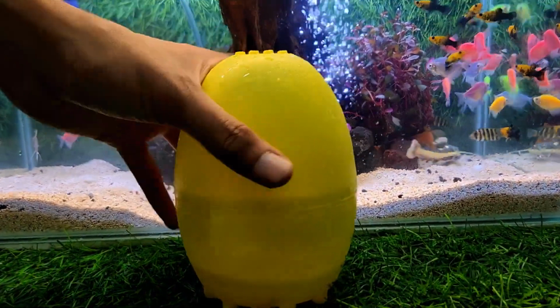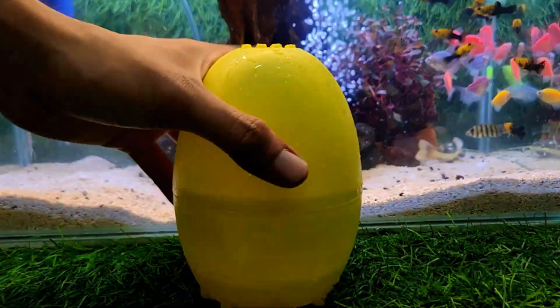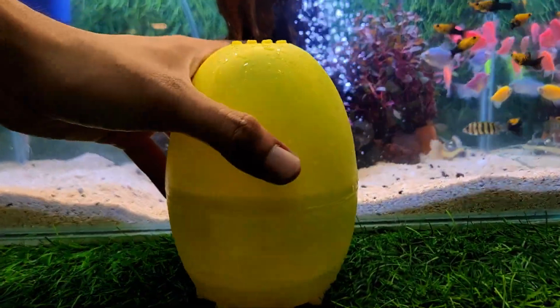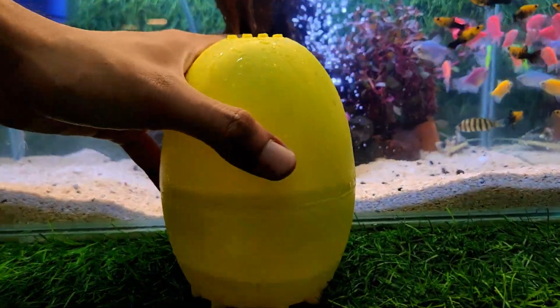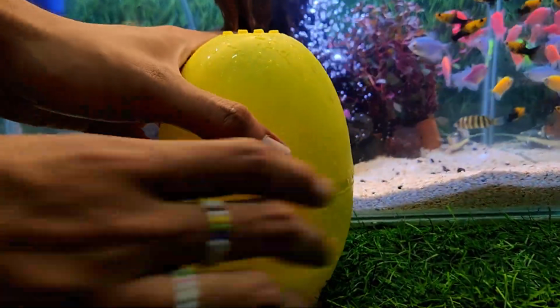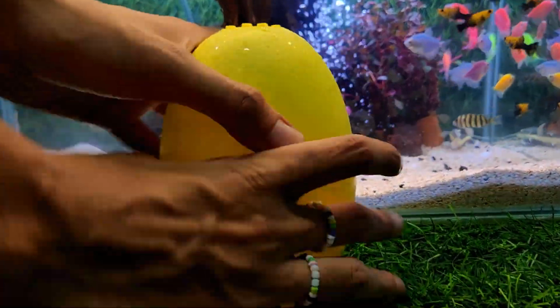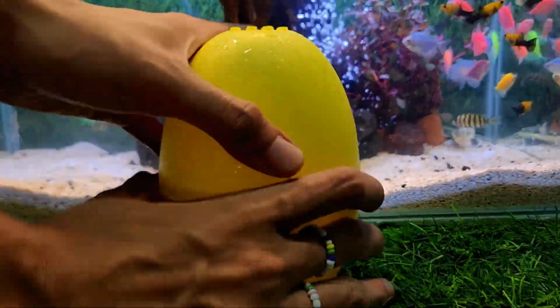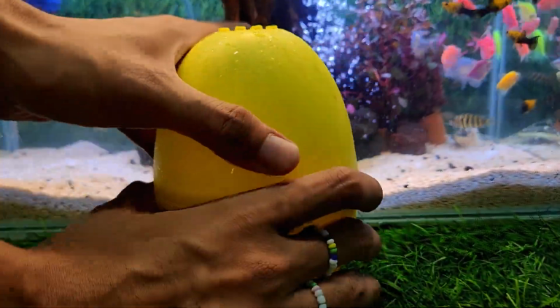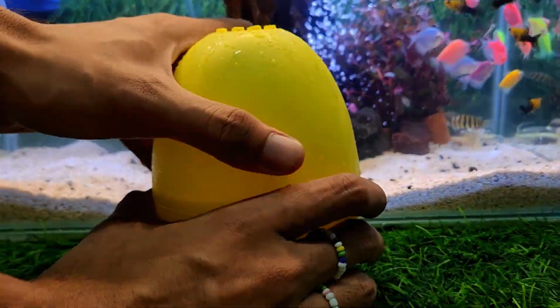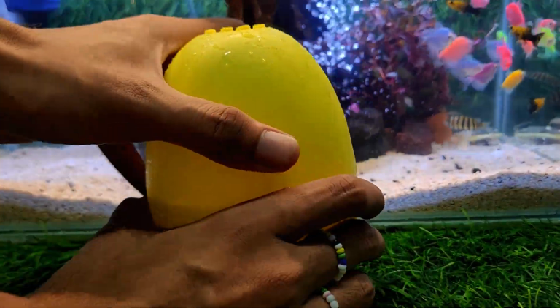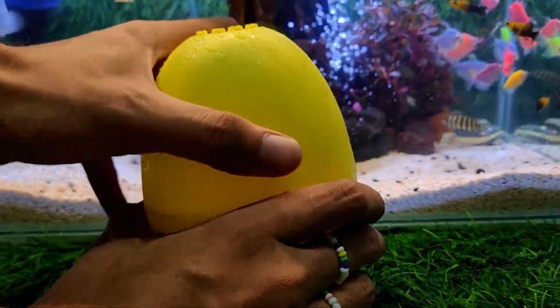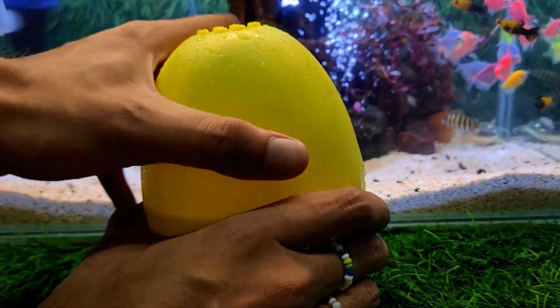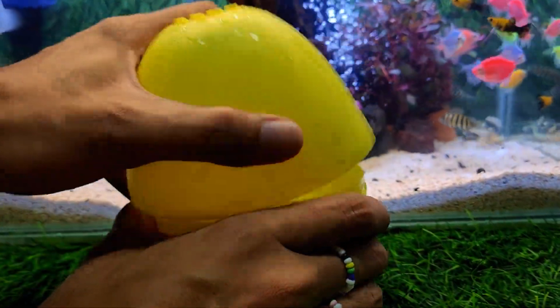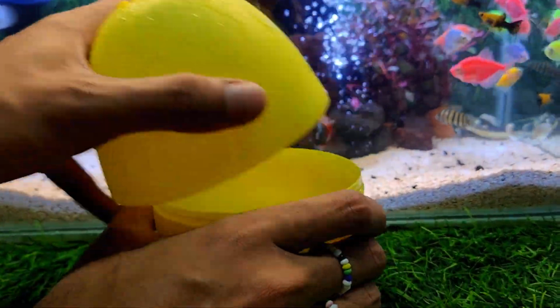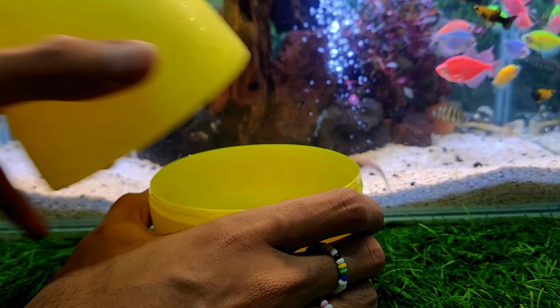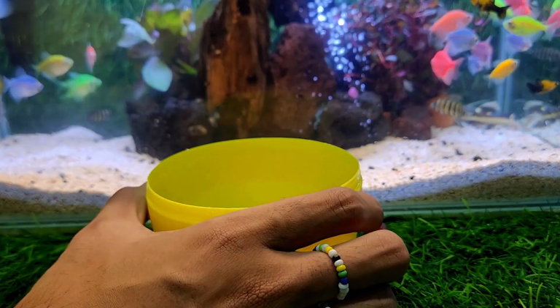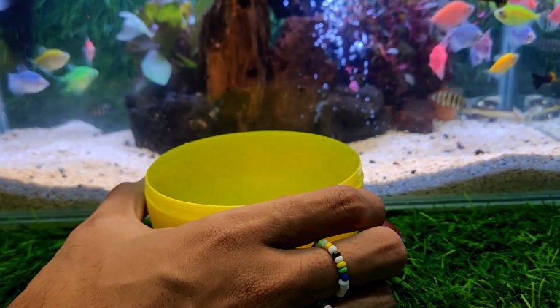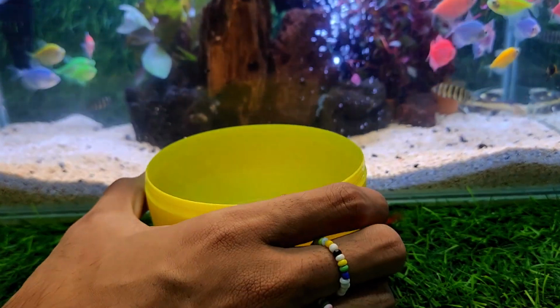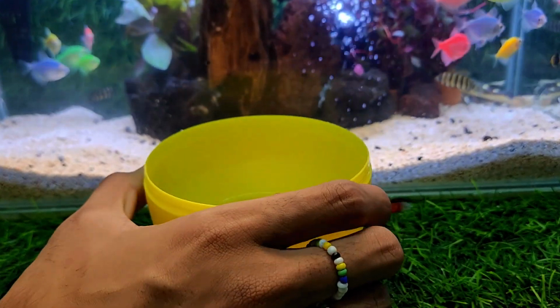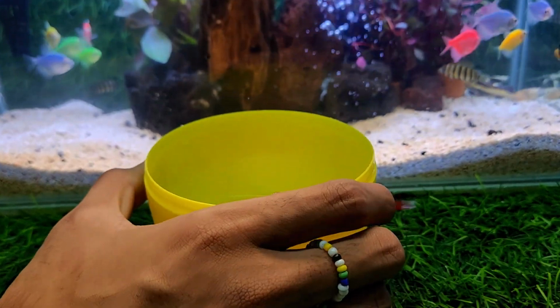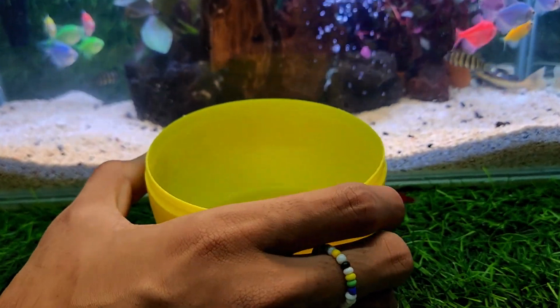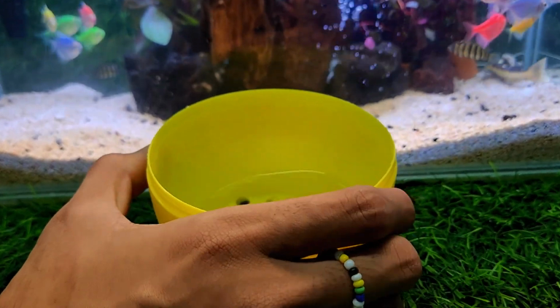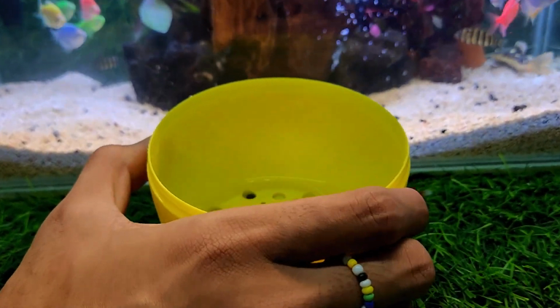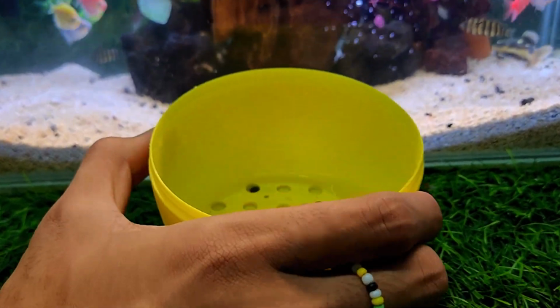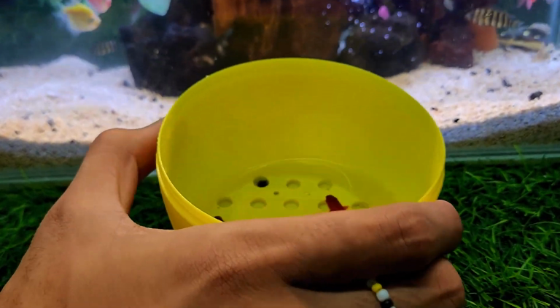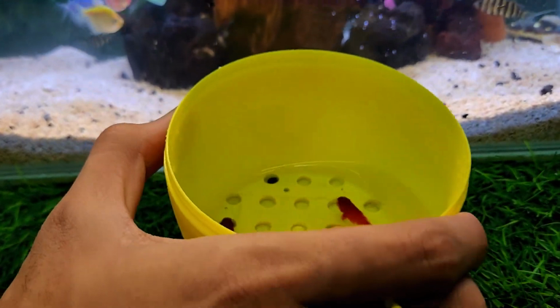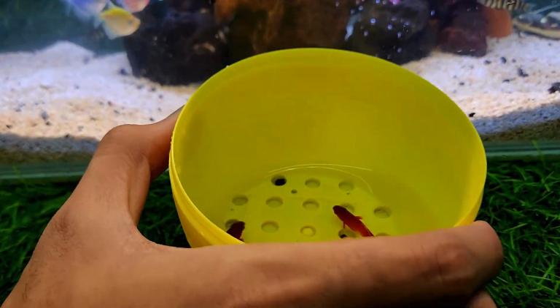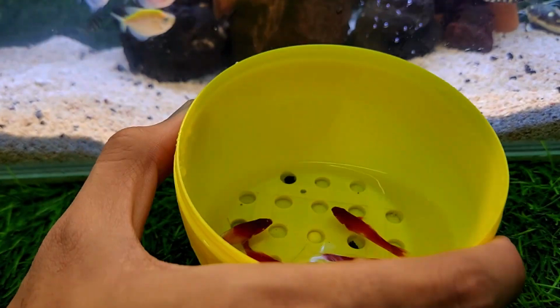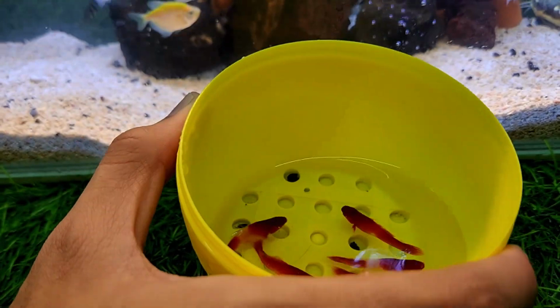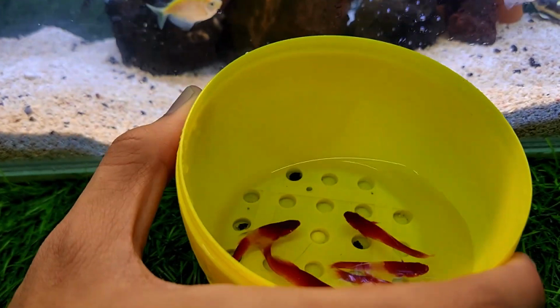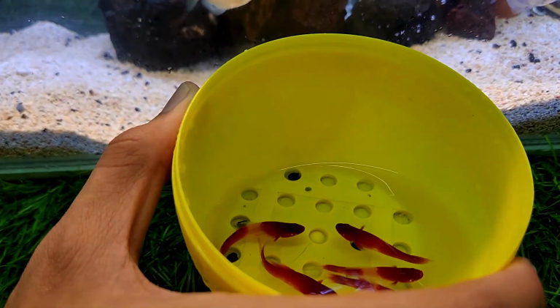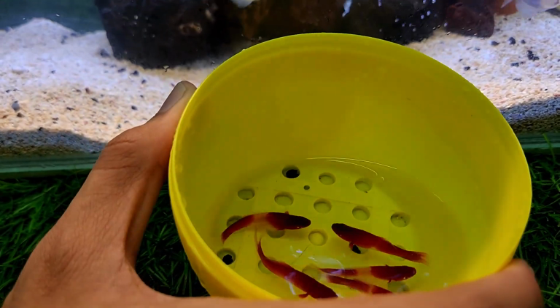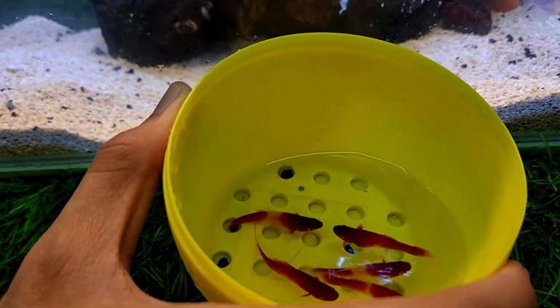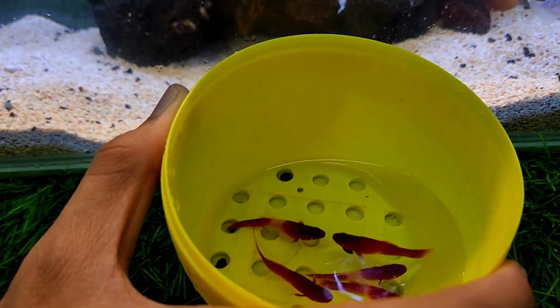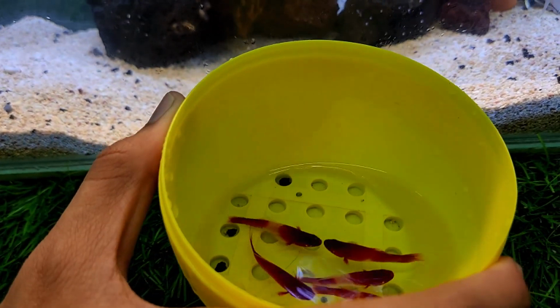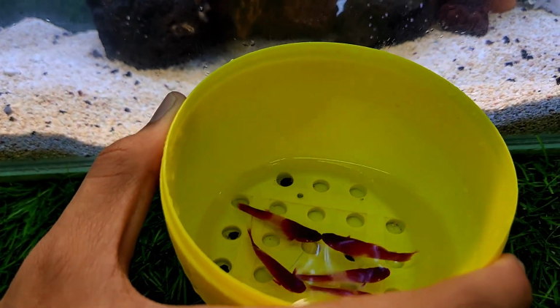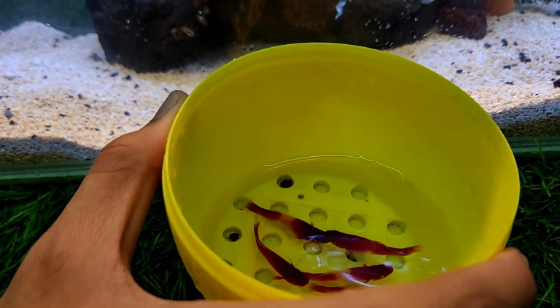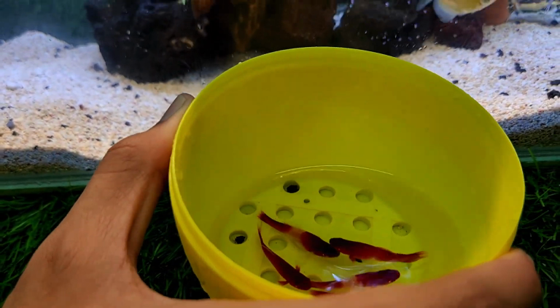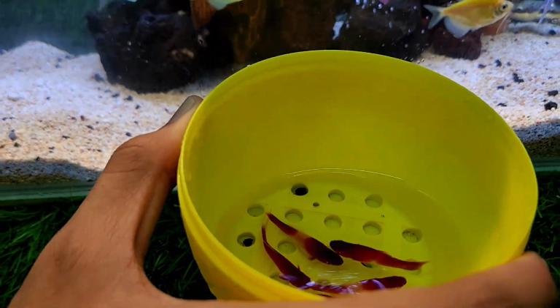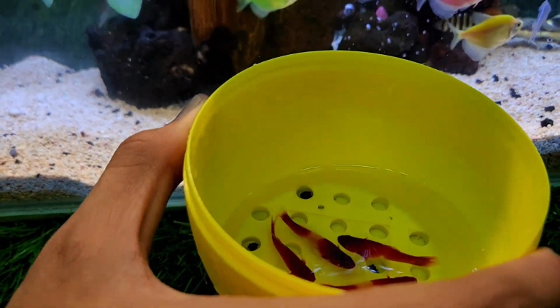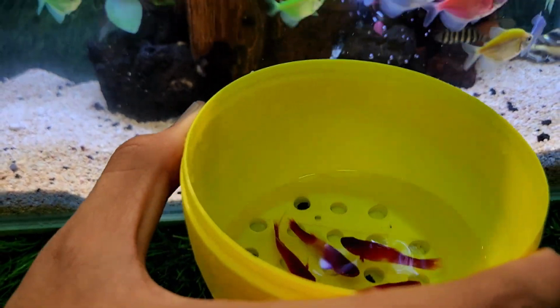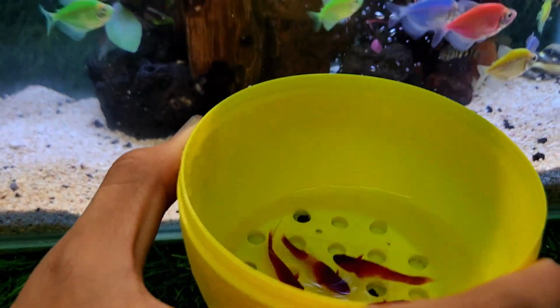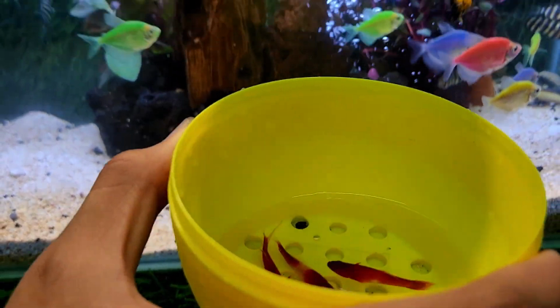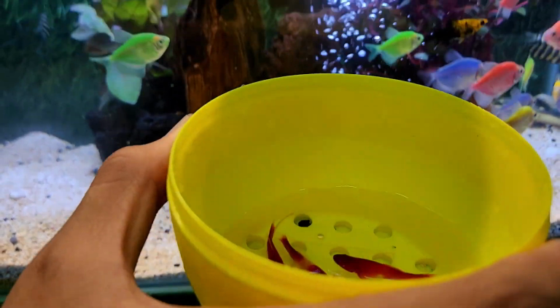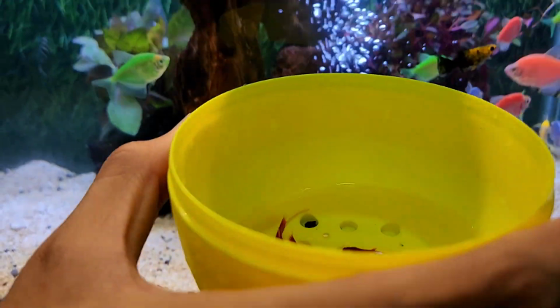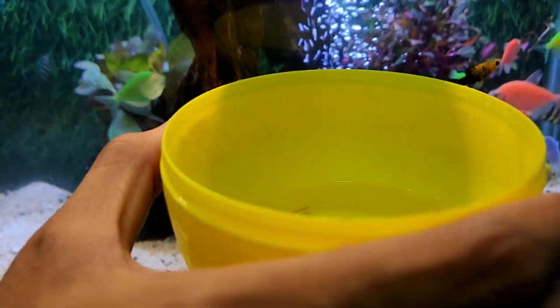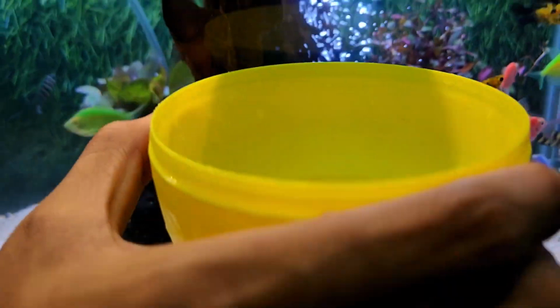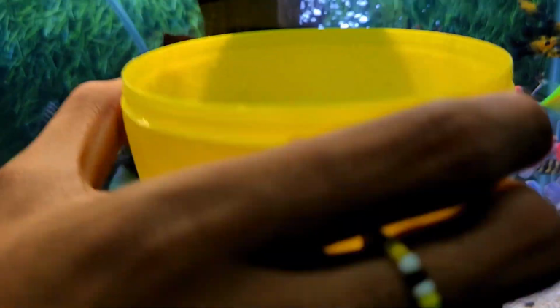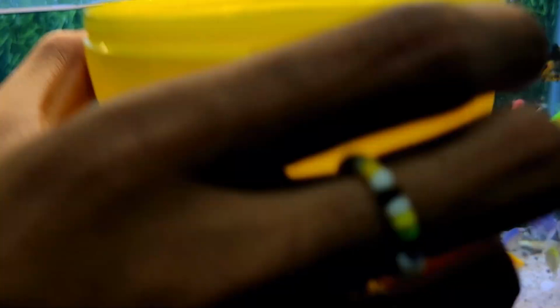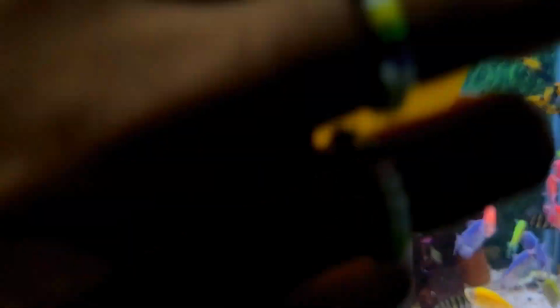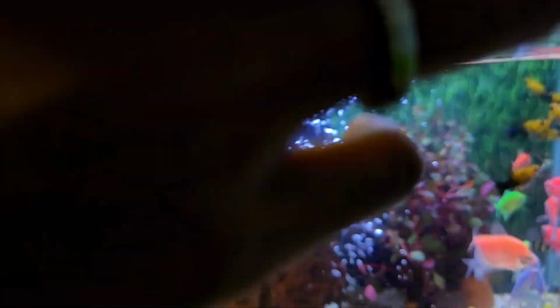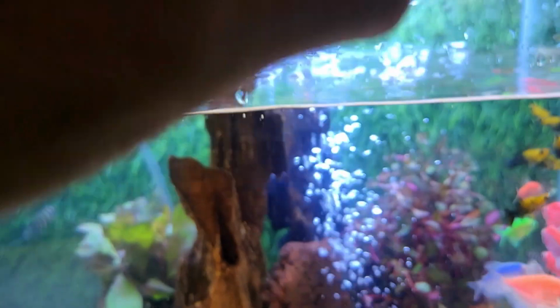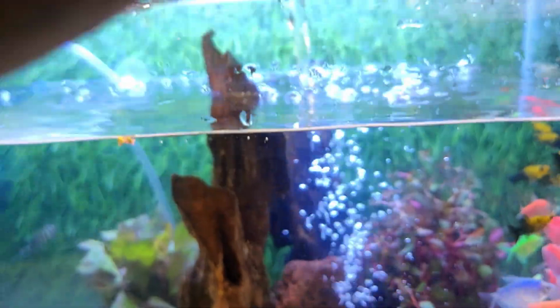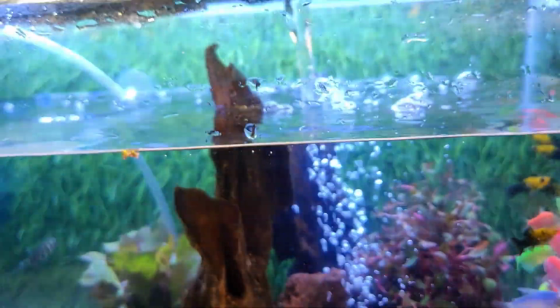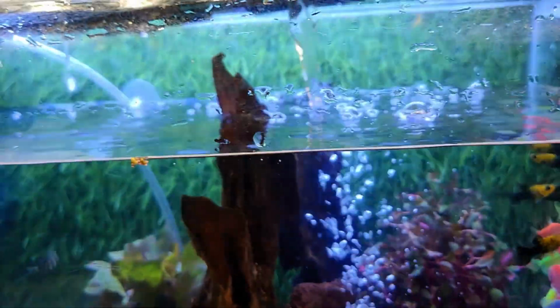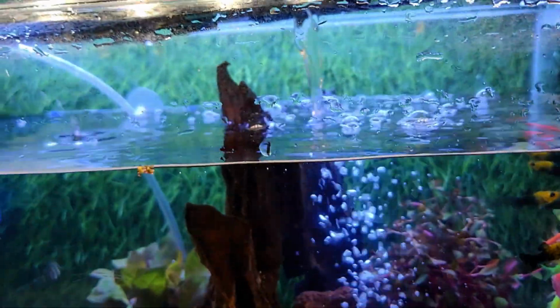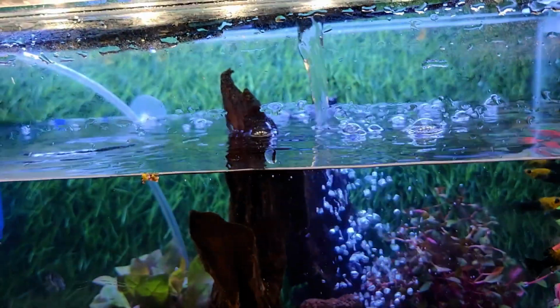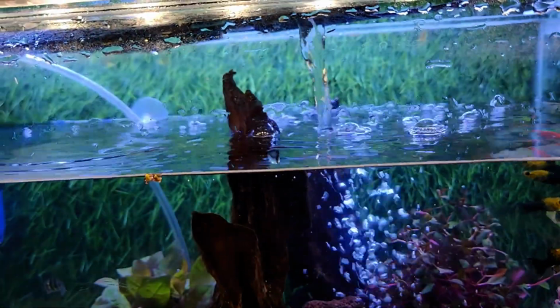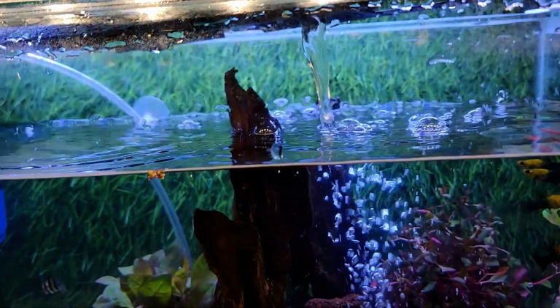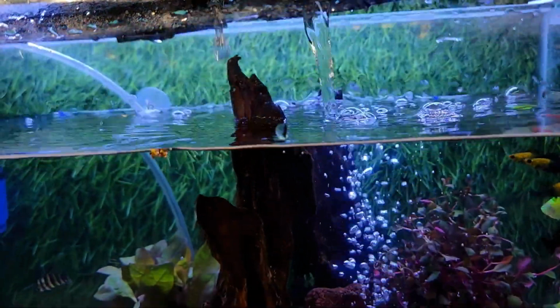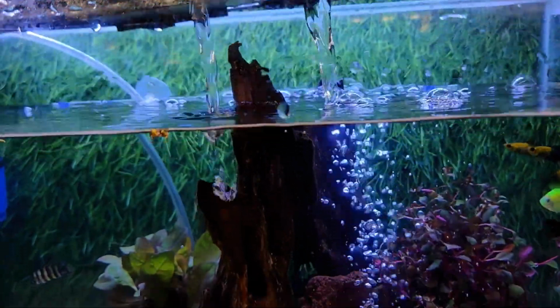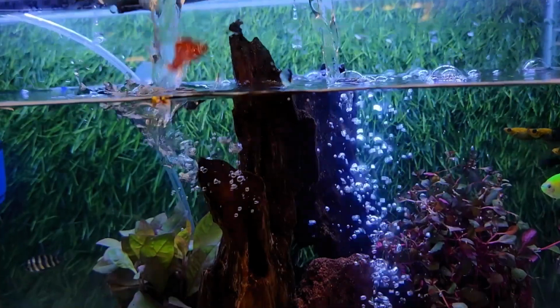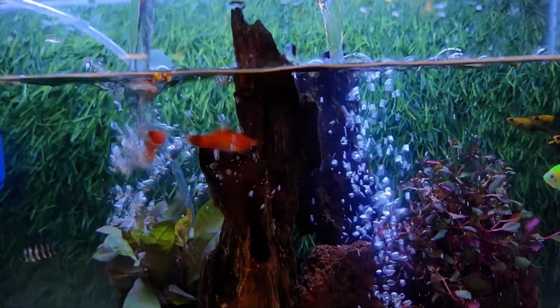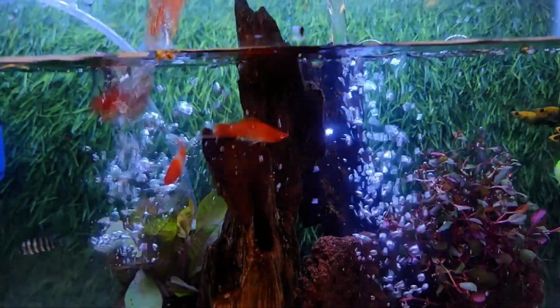What's this? Look at this. This is ploddy fish. Woohoo!